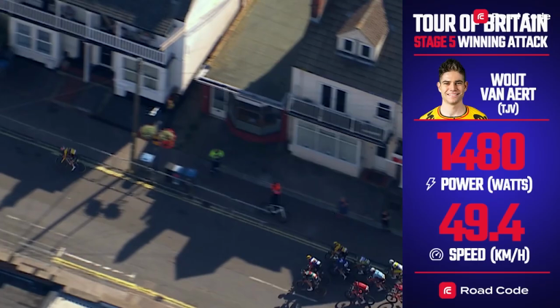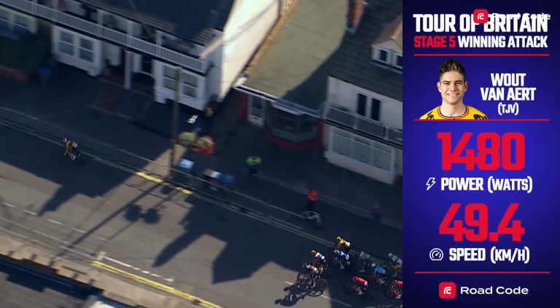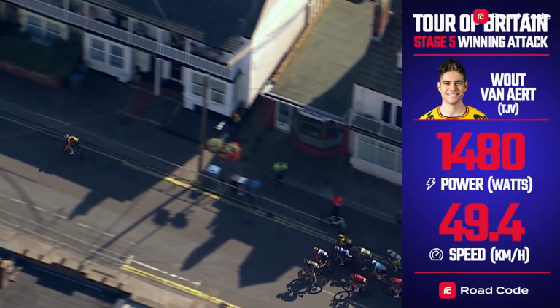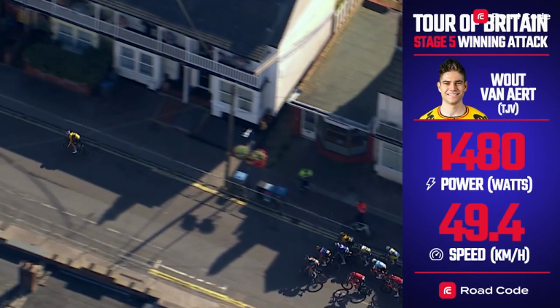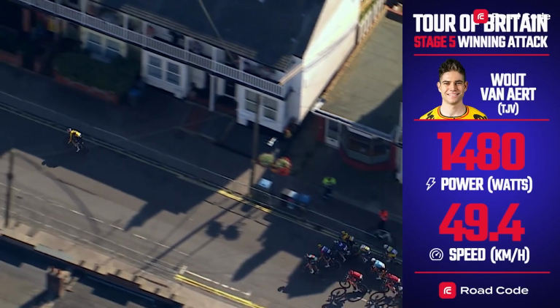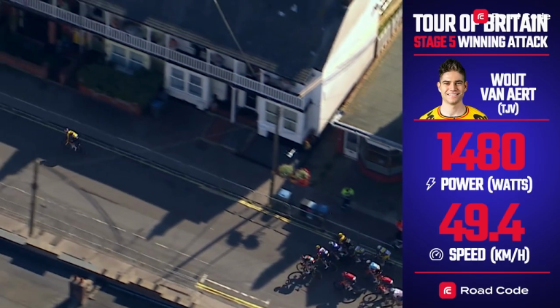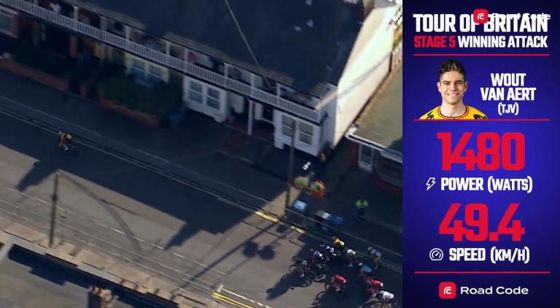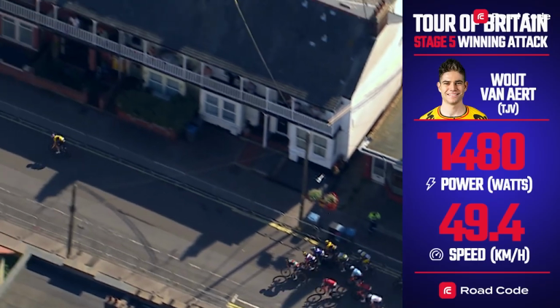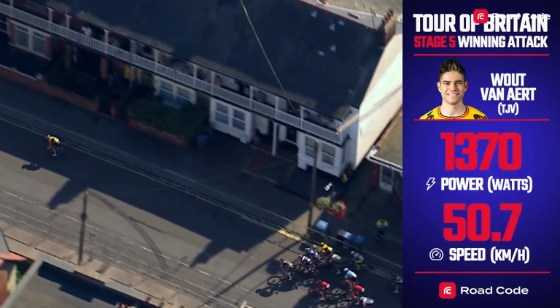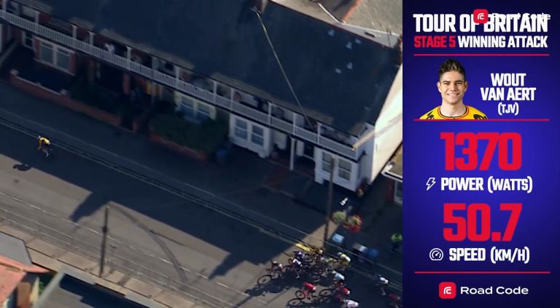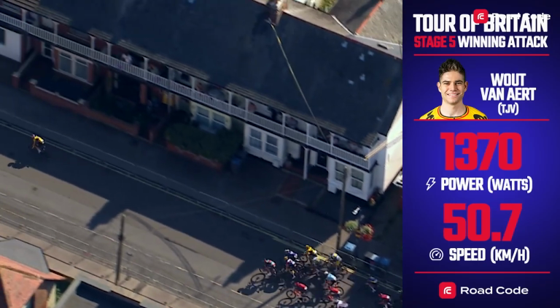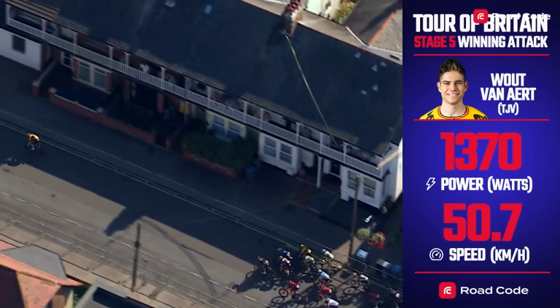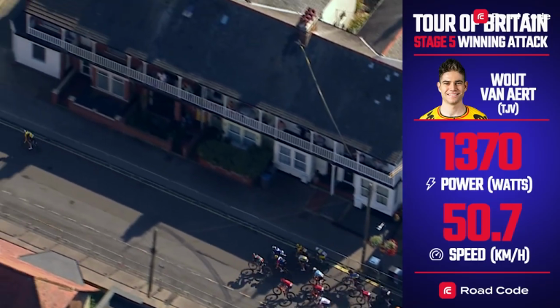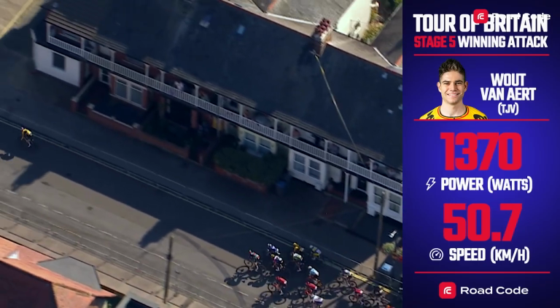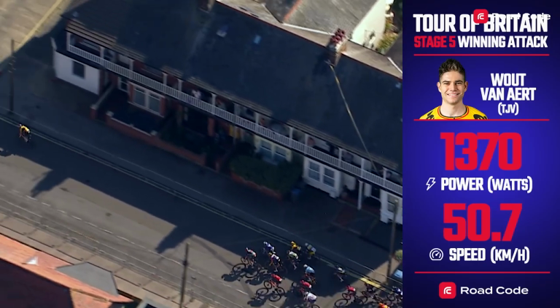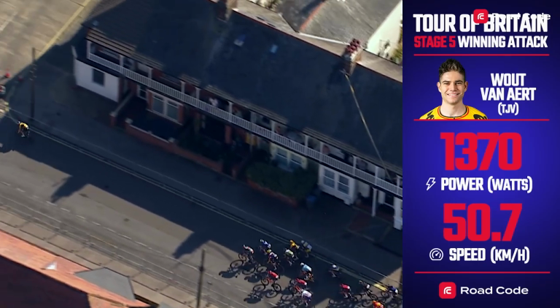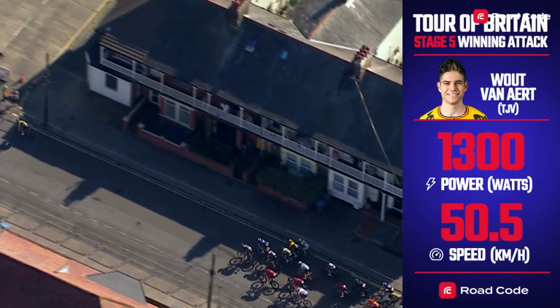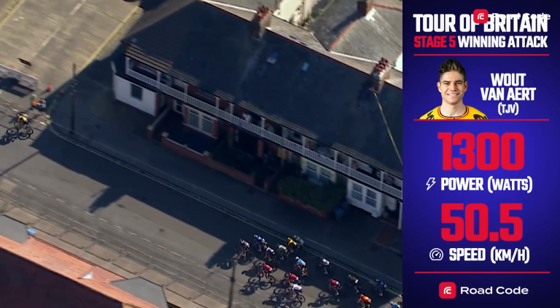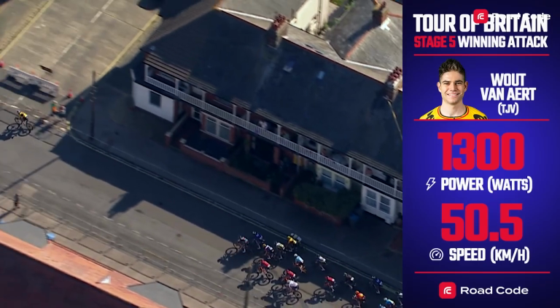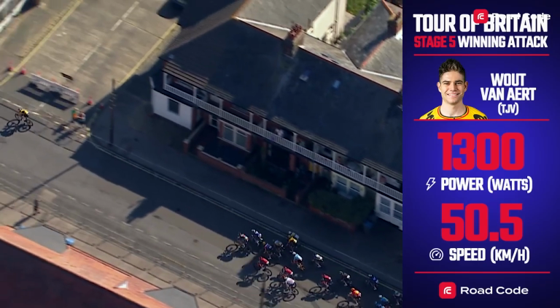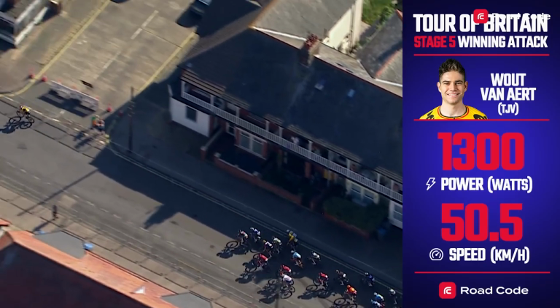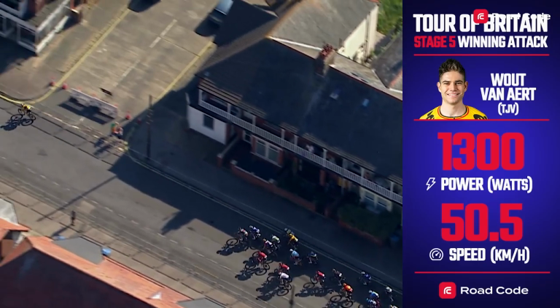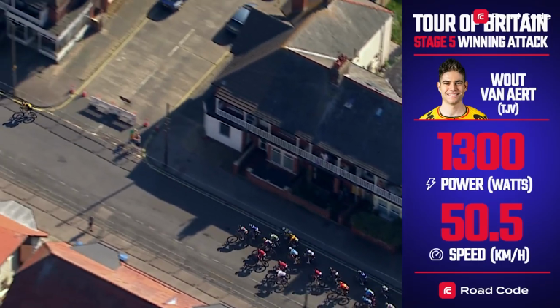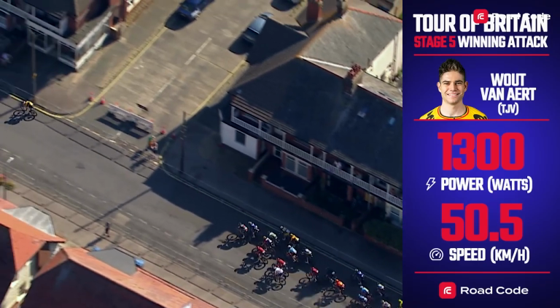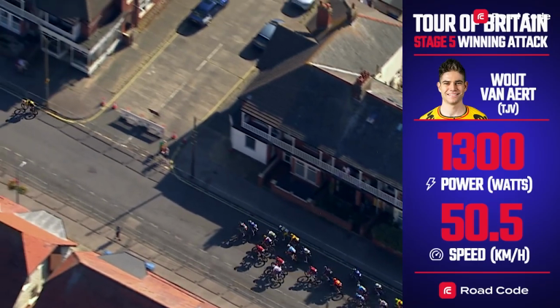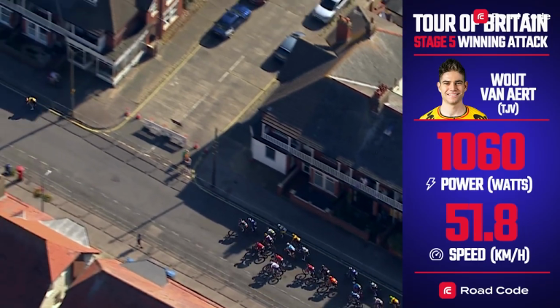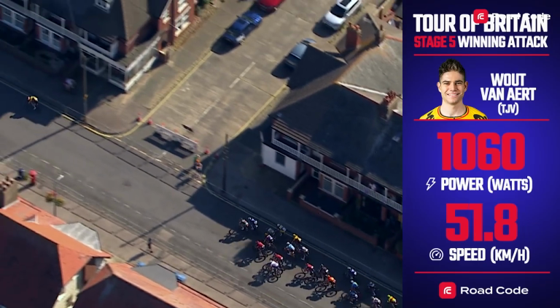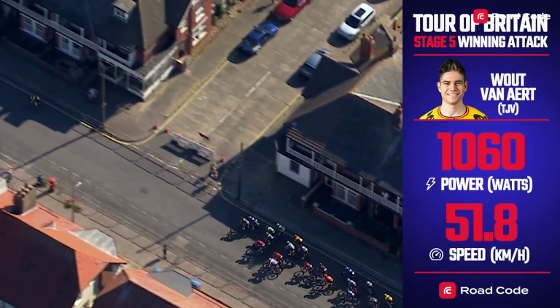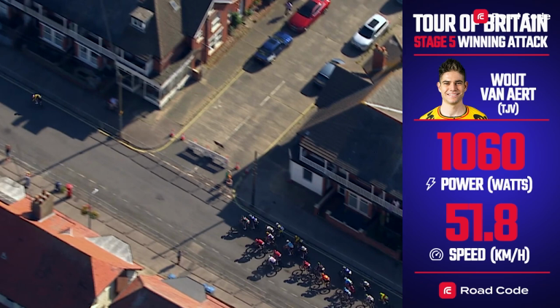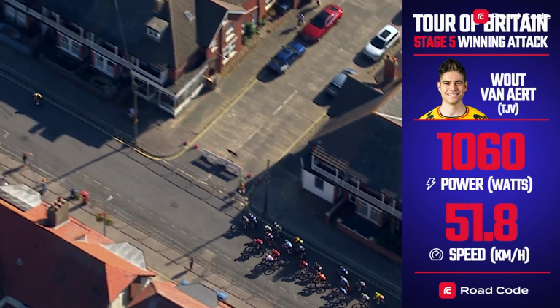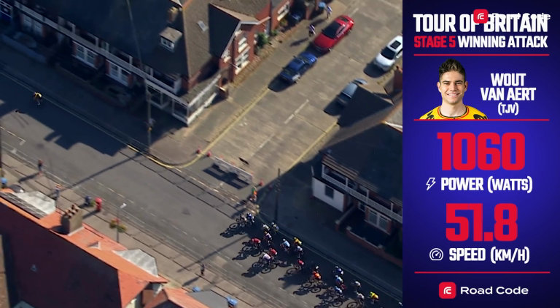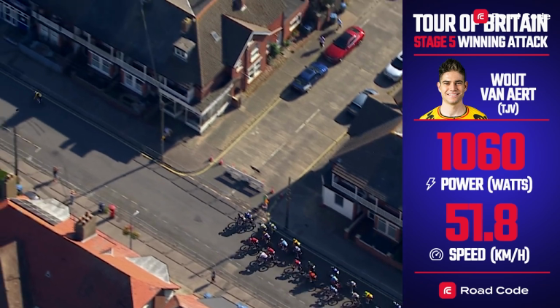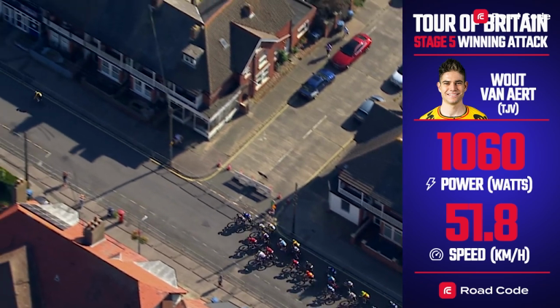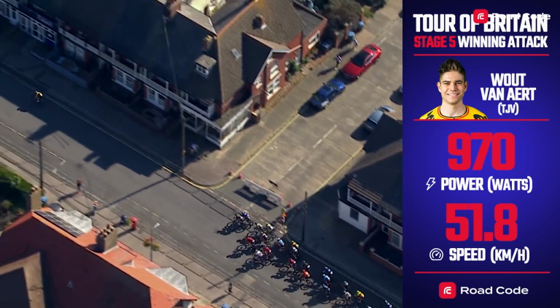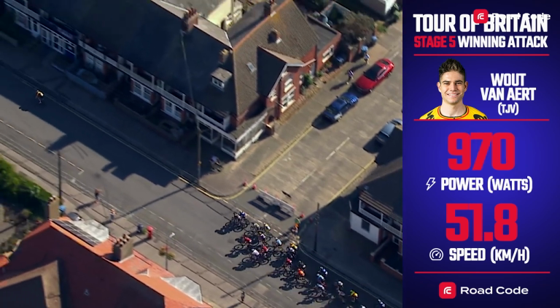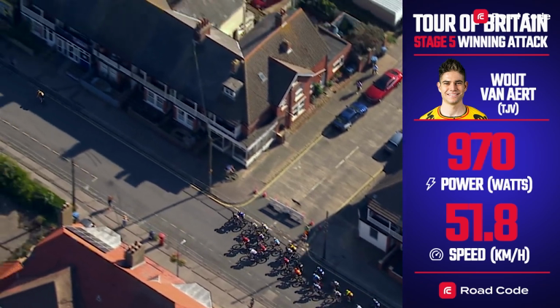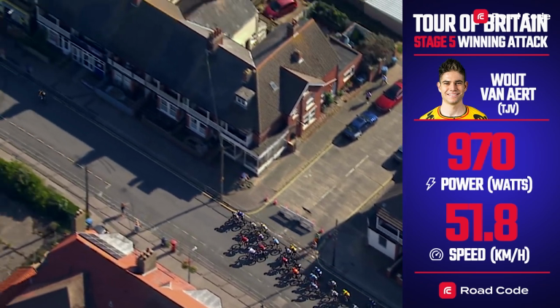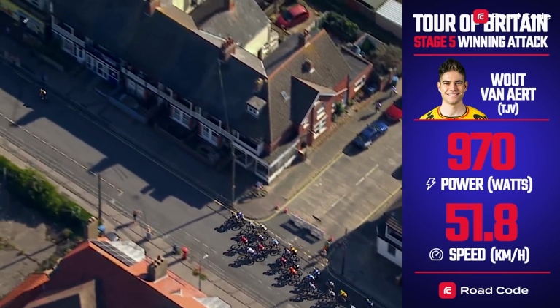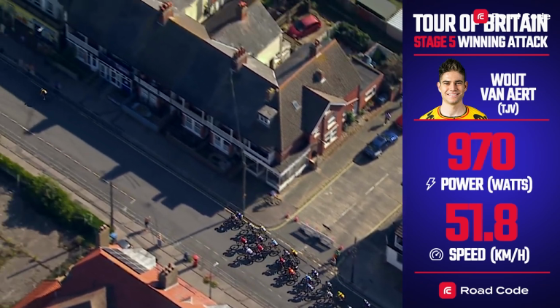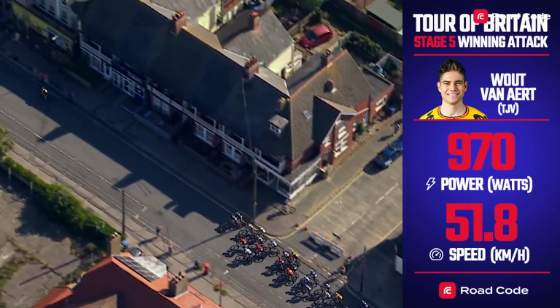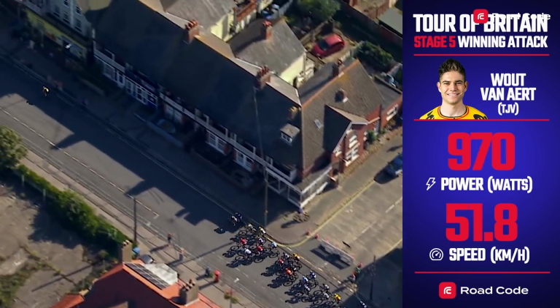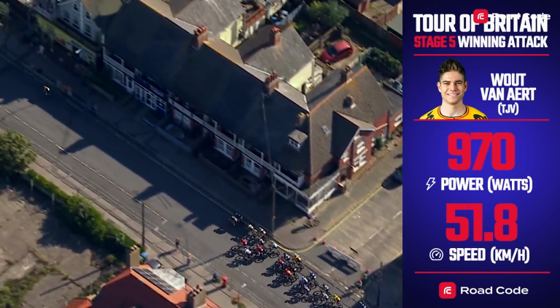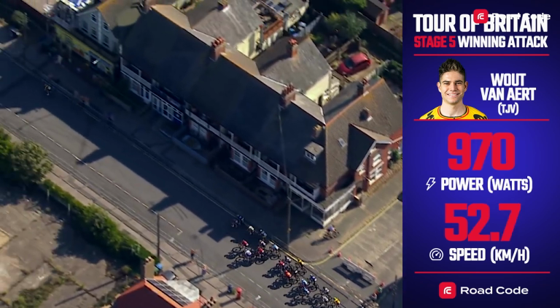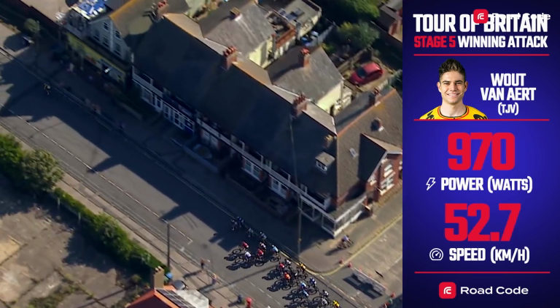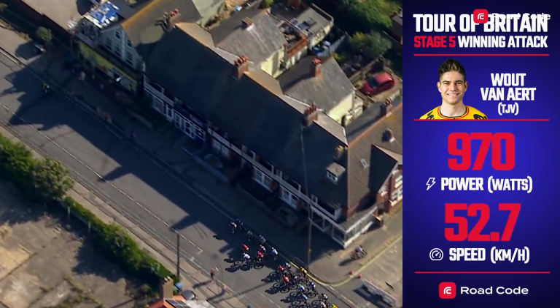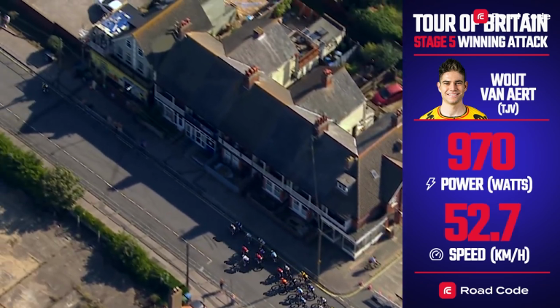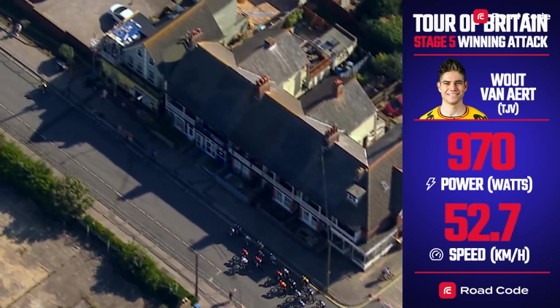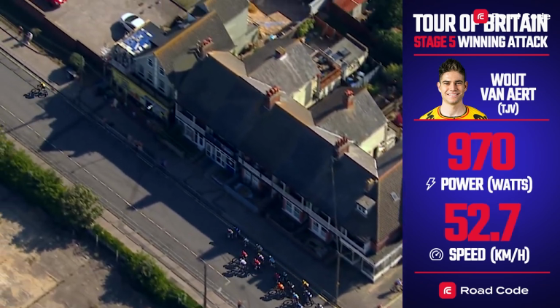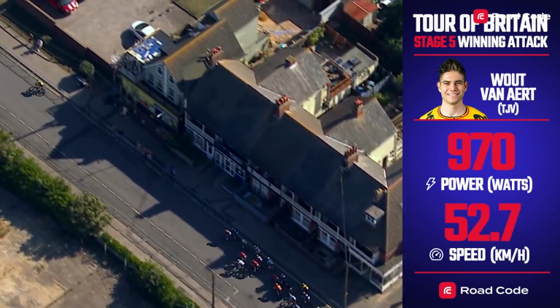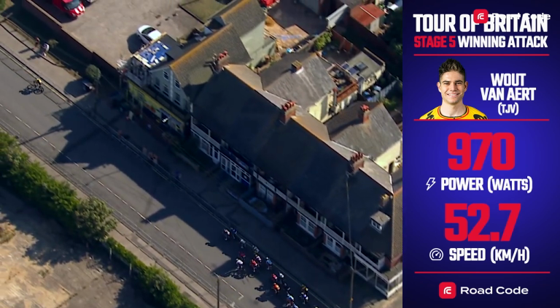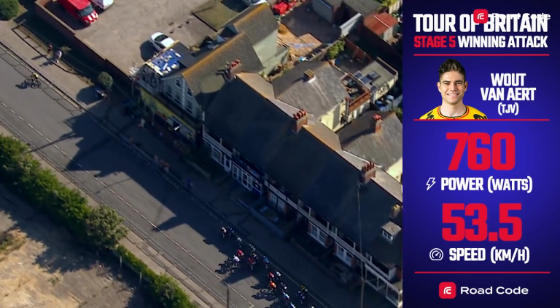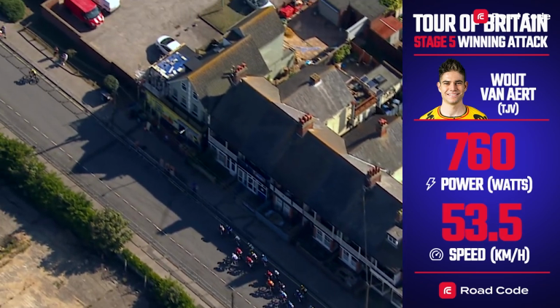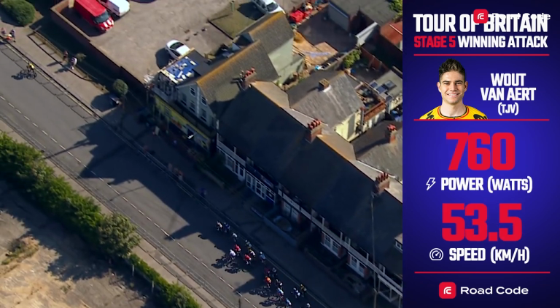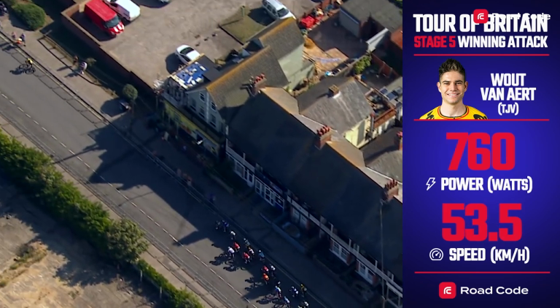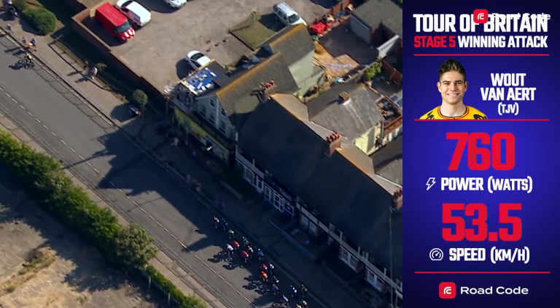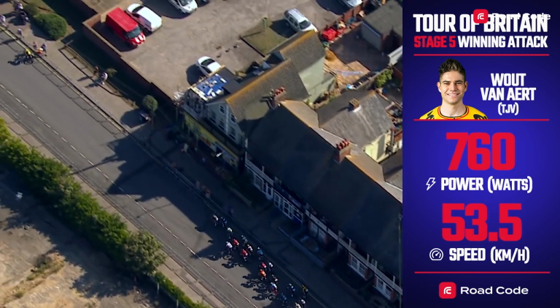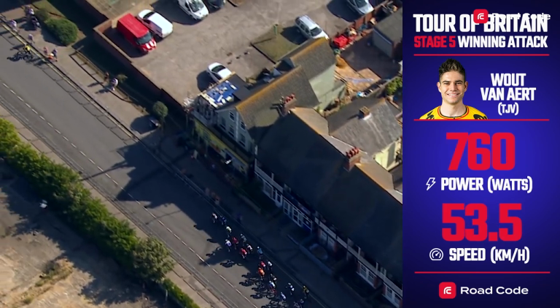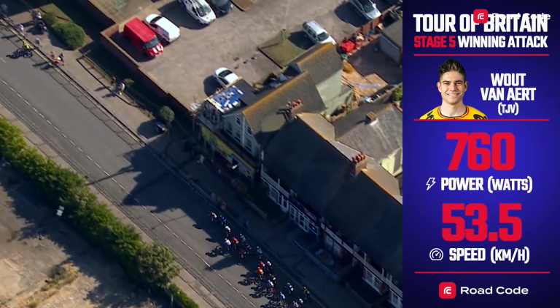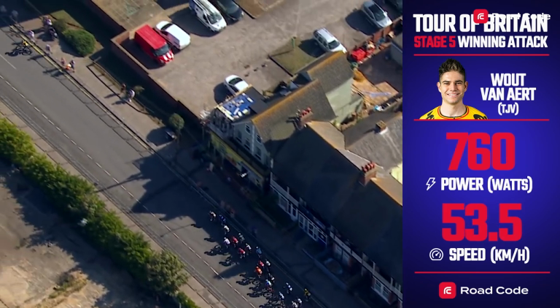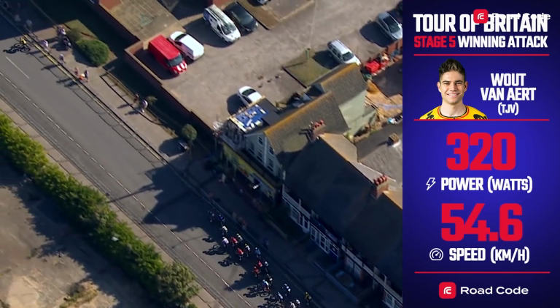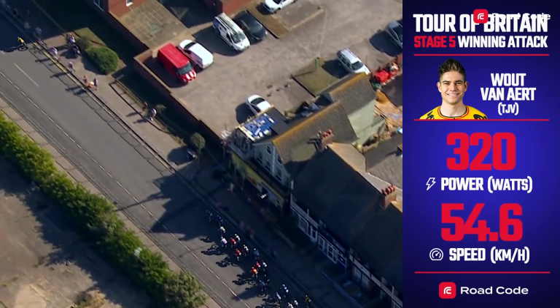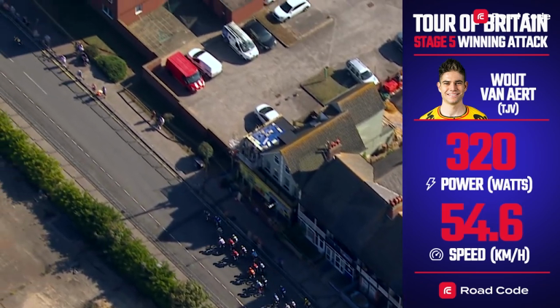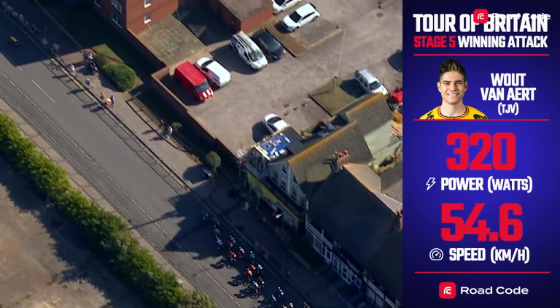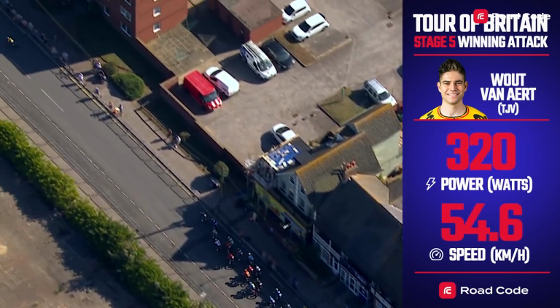And if you haven't checked out the Road Code Live Race Centre yet, make sure you do, as you can follow the riders' live power data. I'll be back tomorrow, looking at the race now it's reached my terrain.